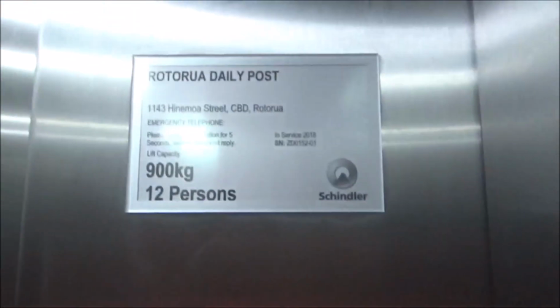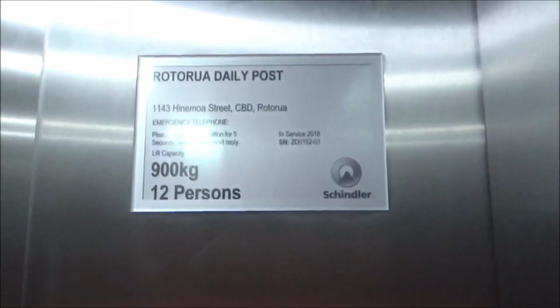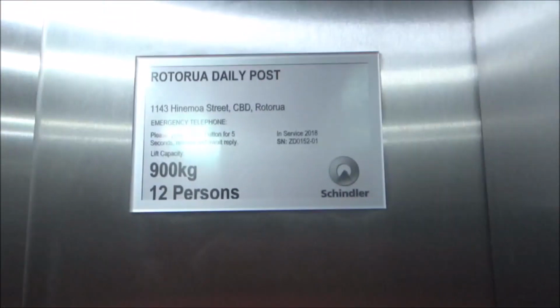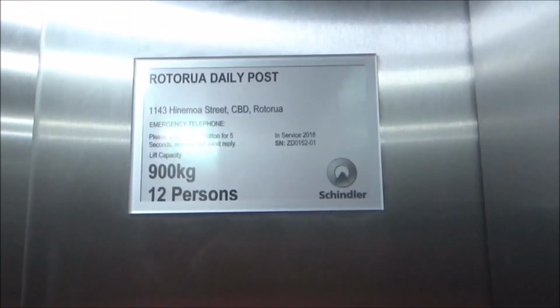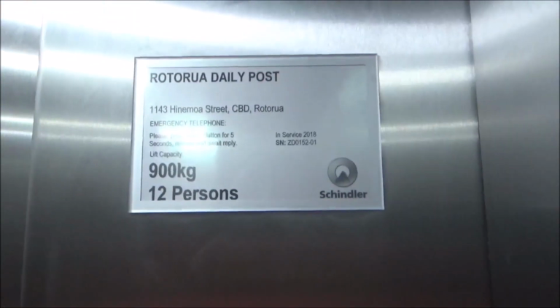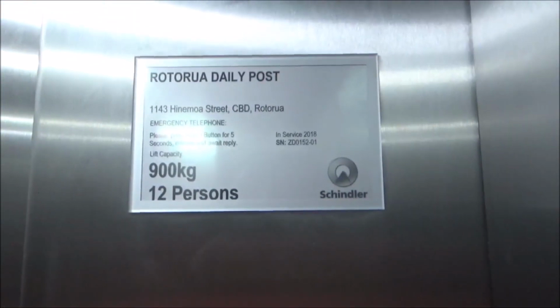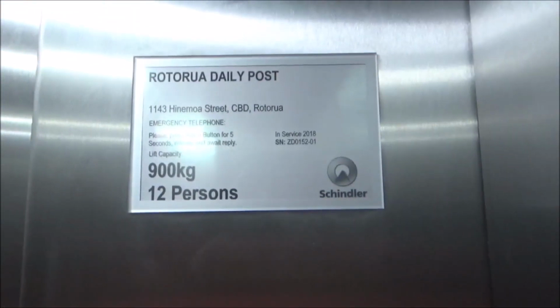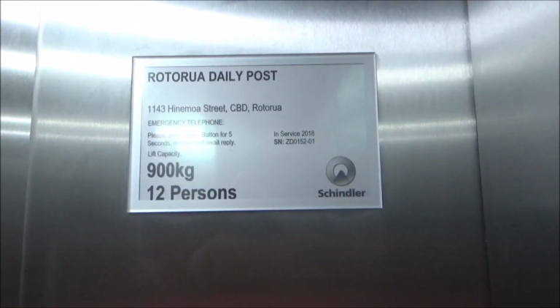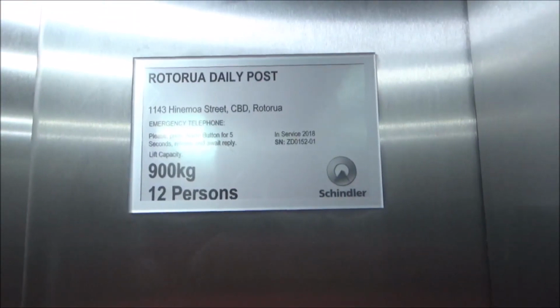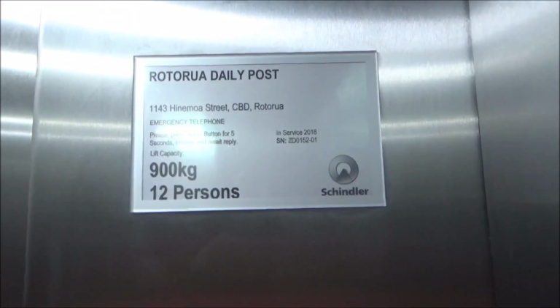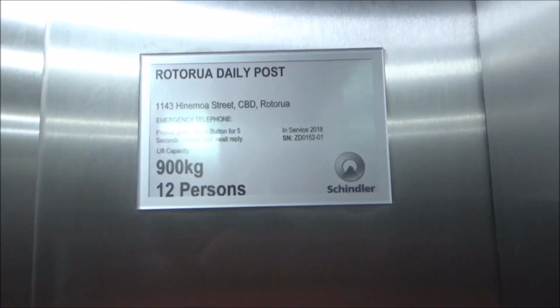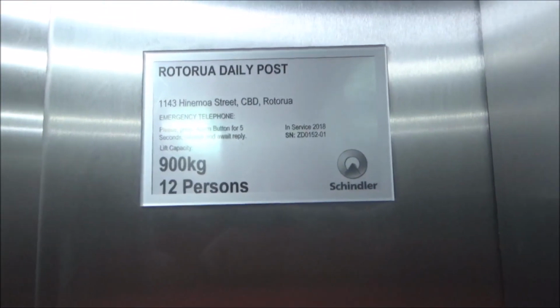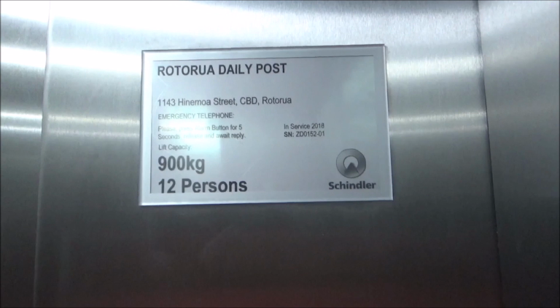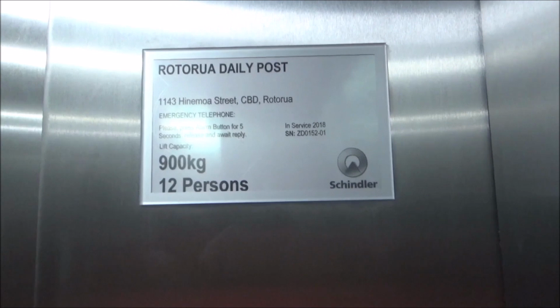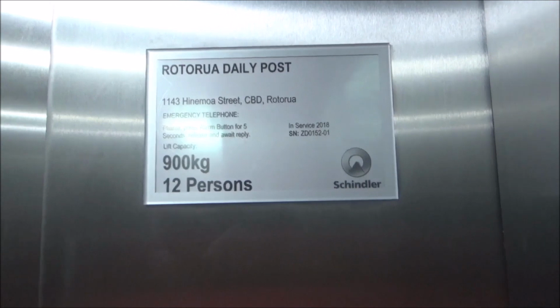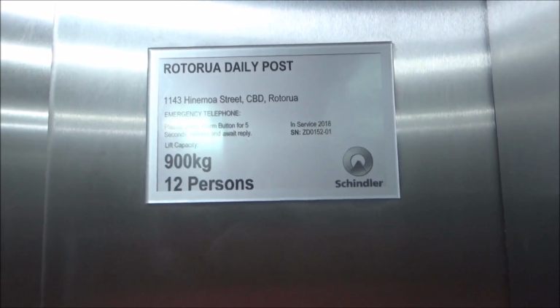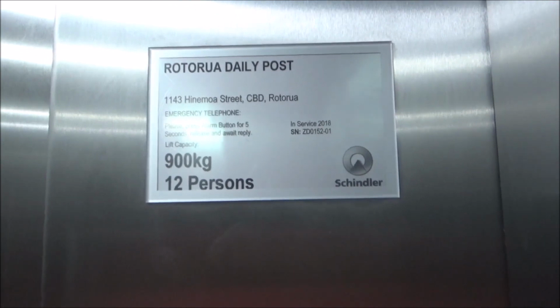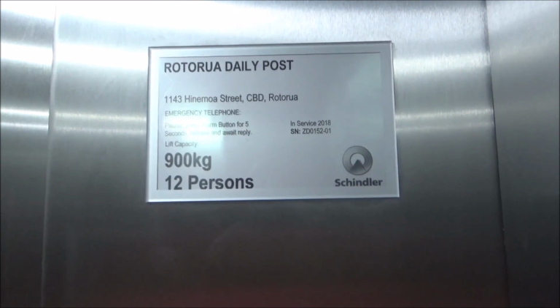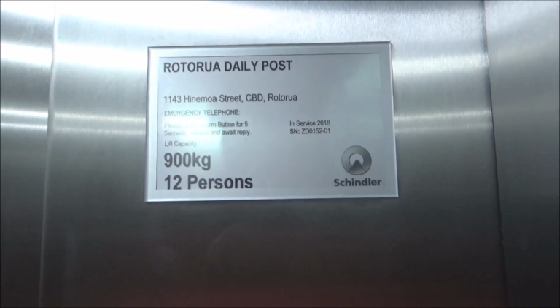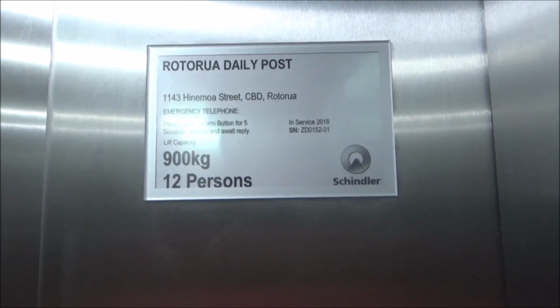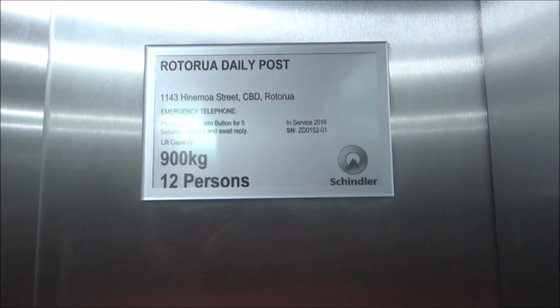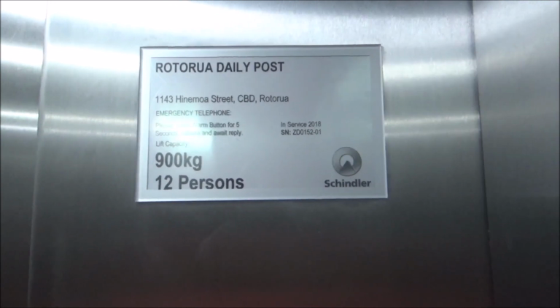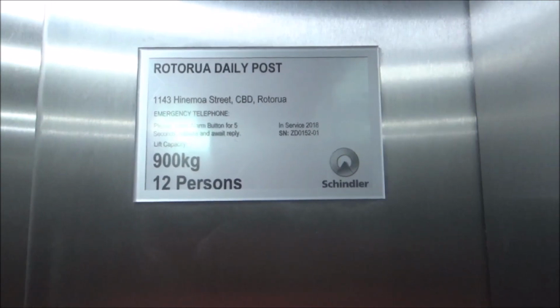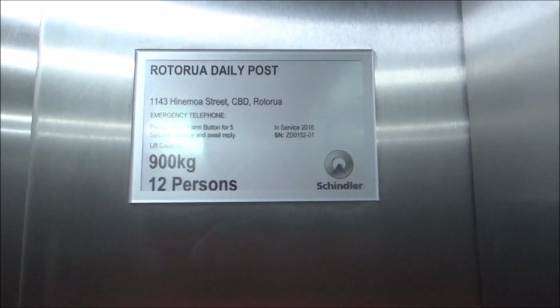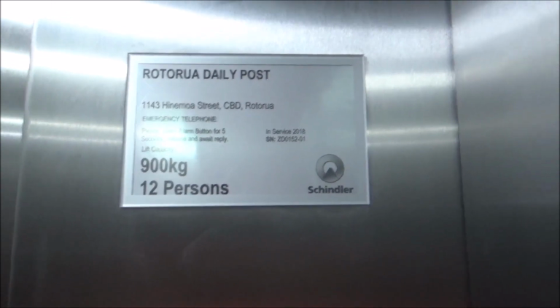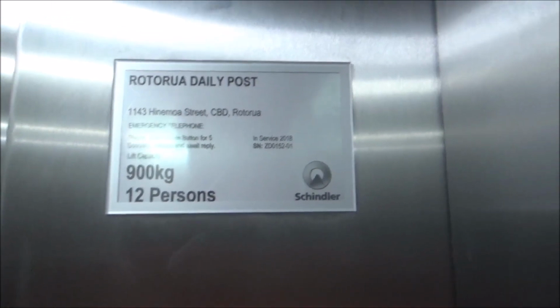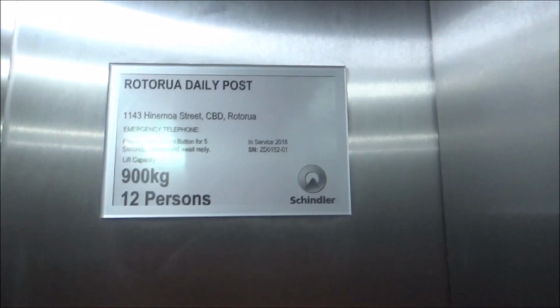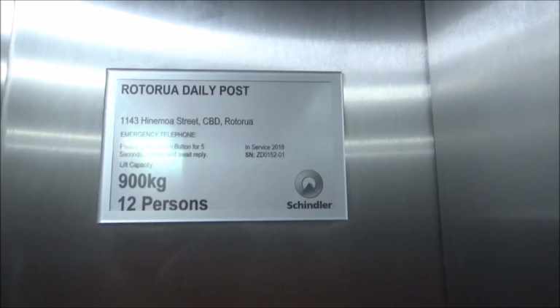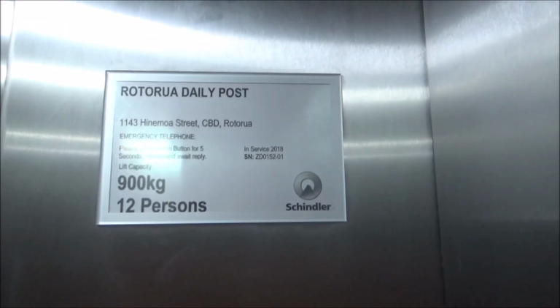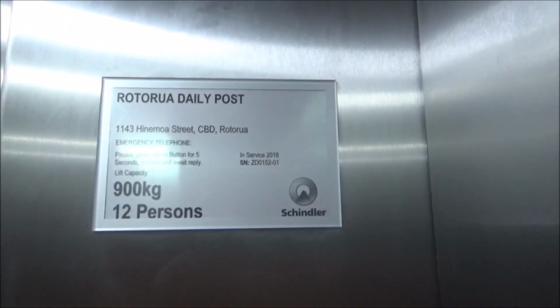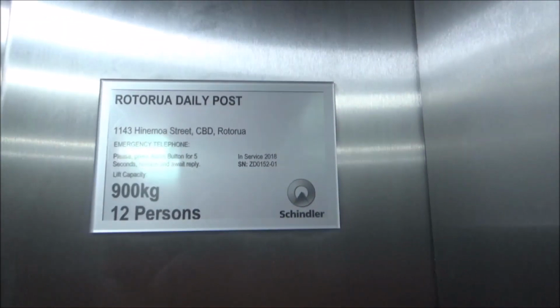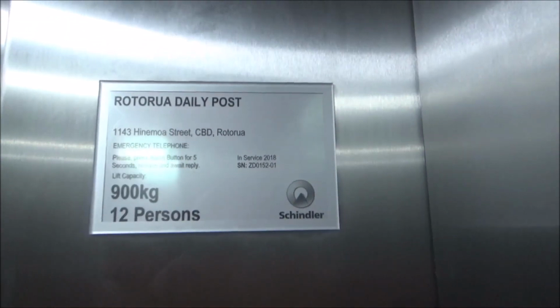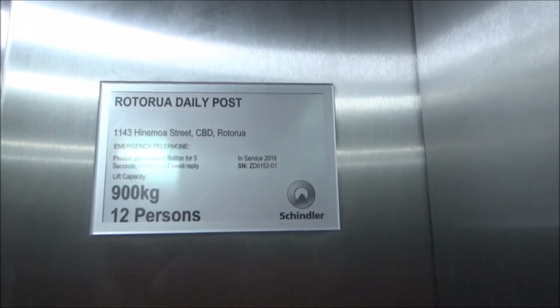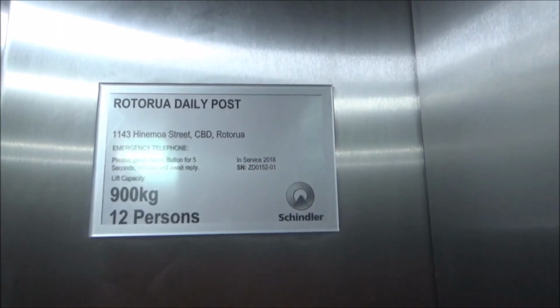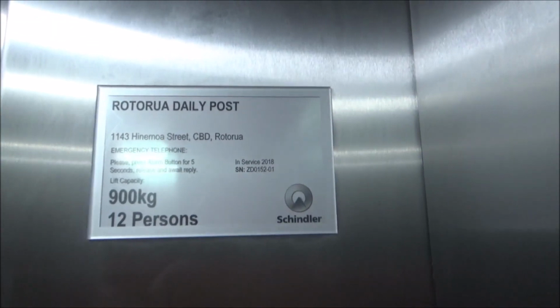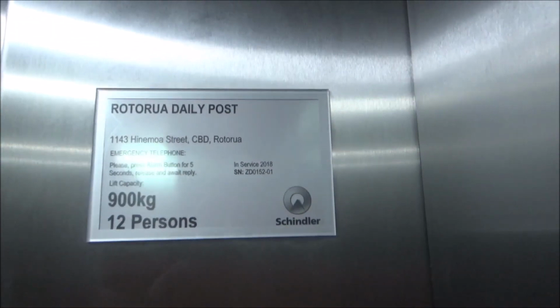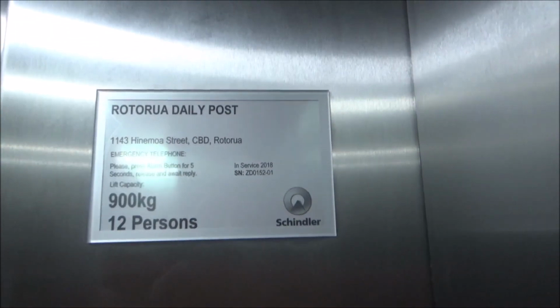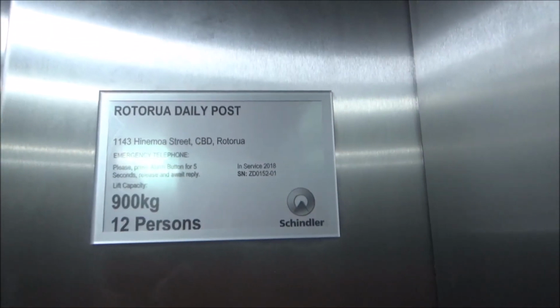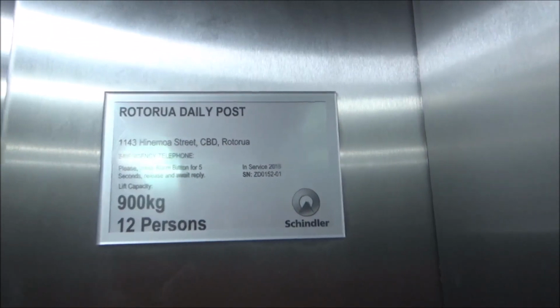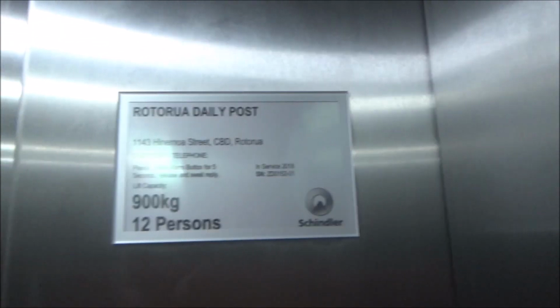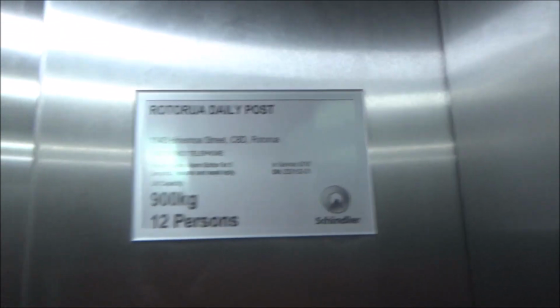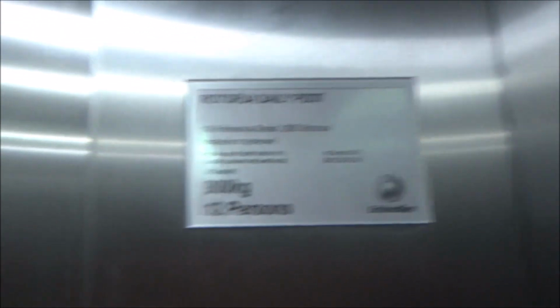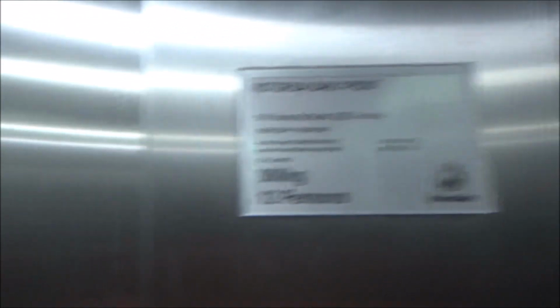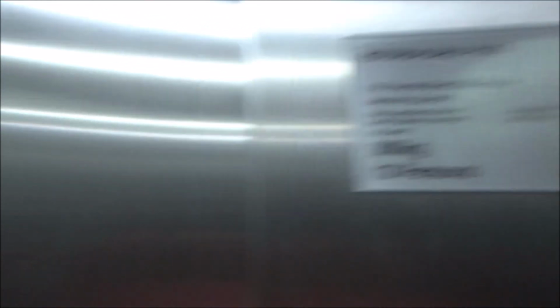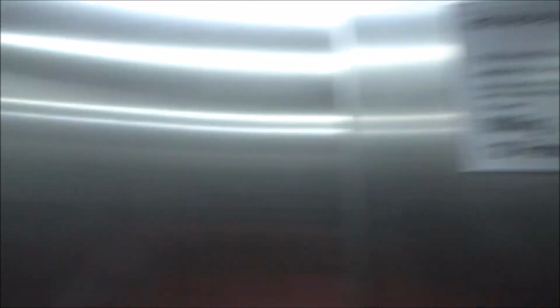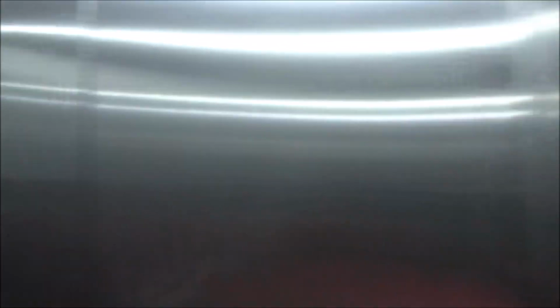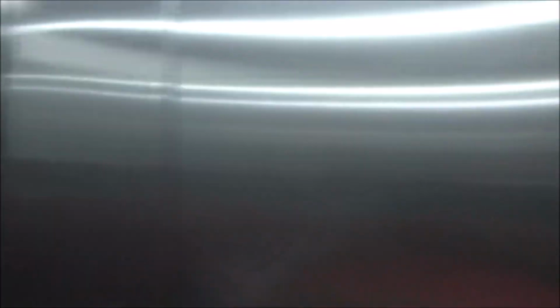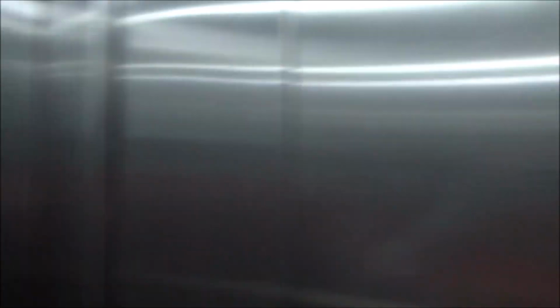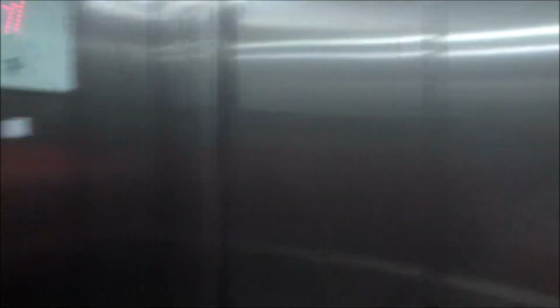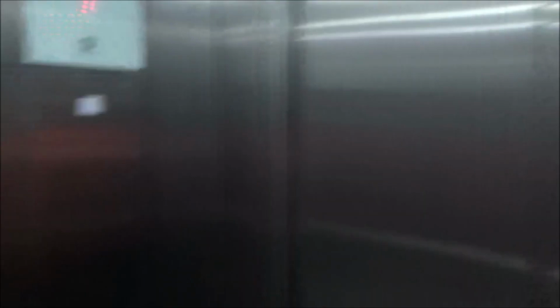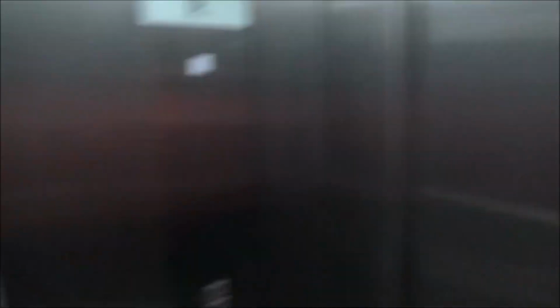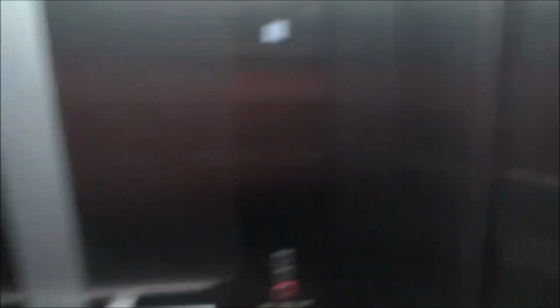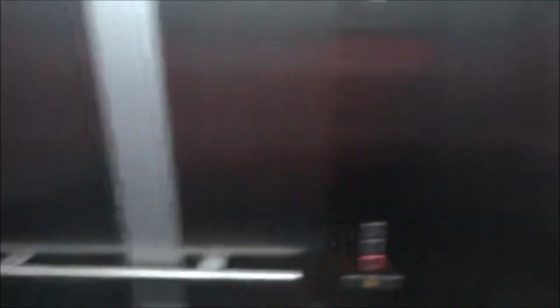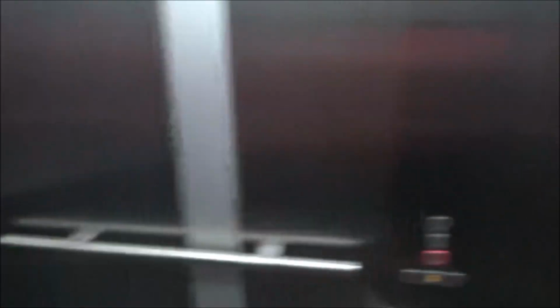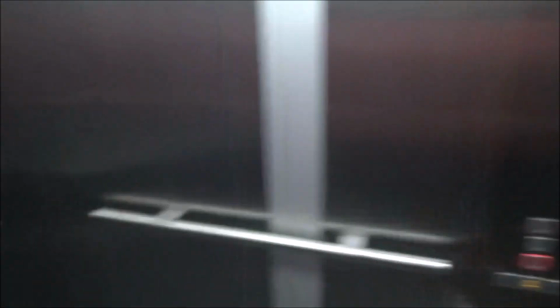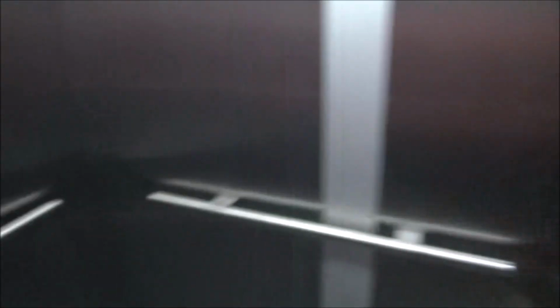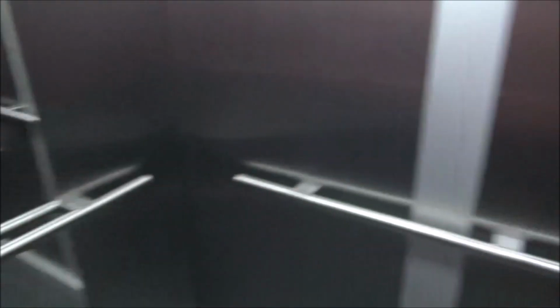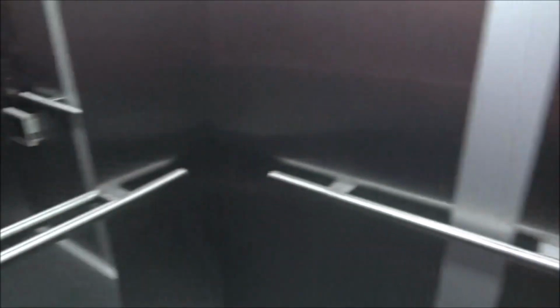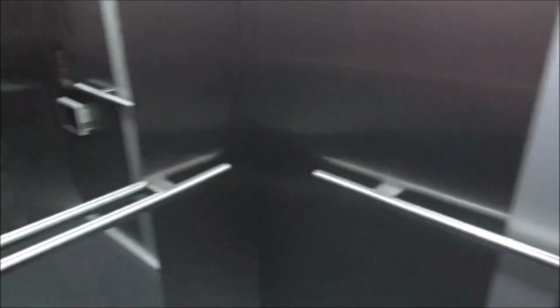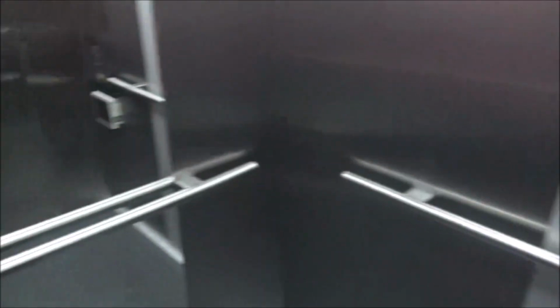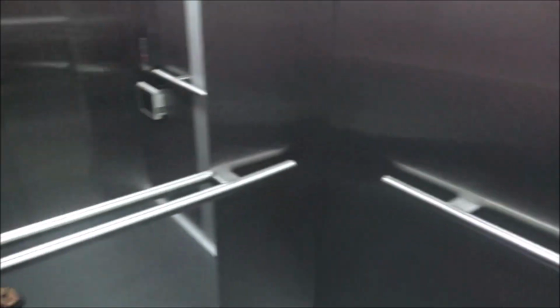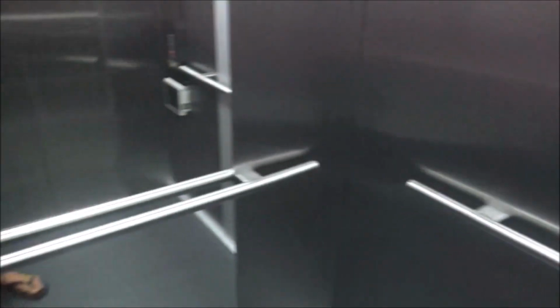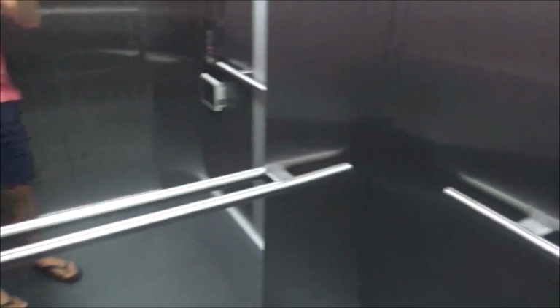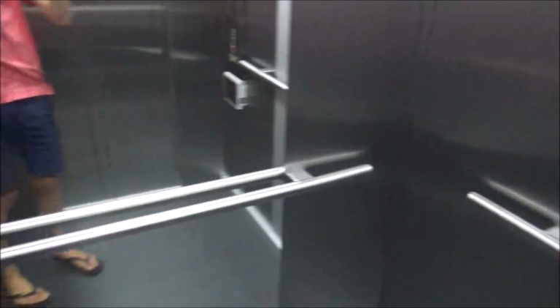900 kilograms, 12 persons. I'm so disappointed though.